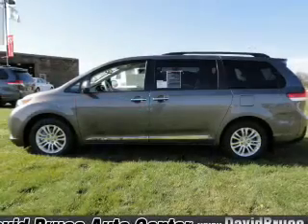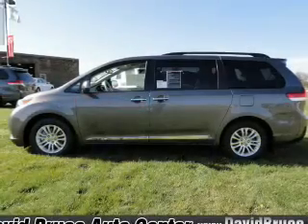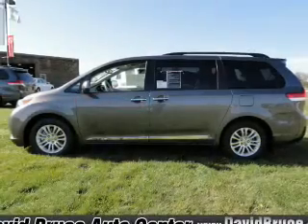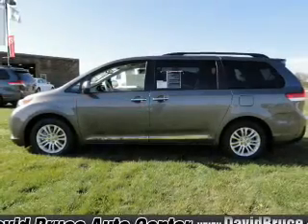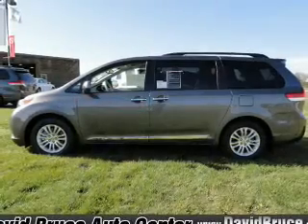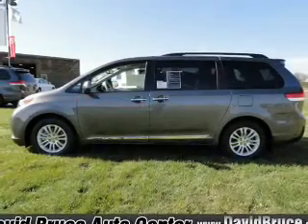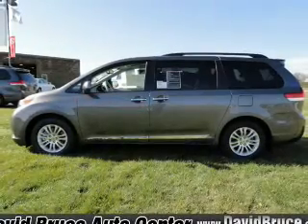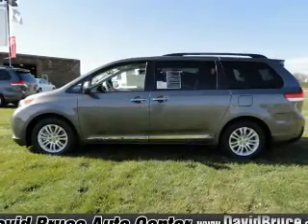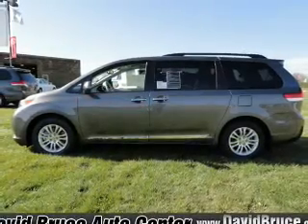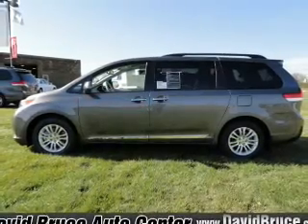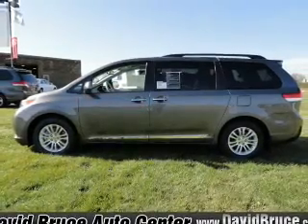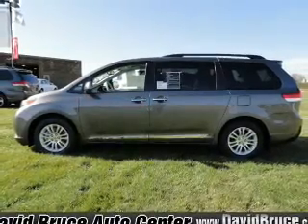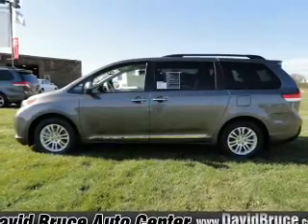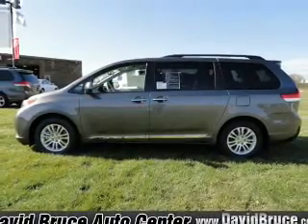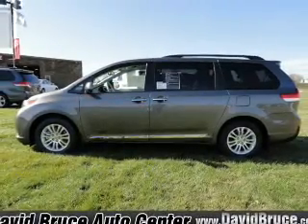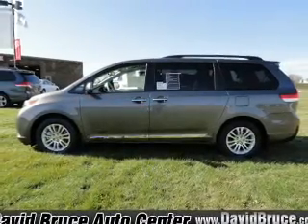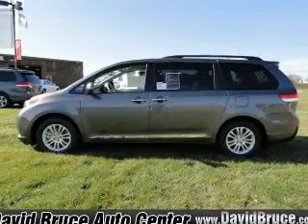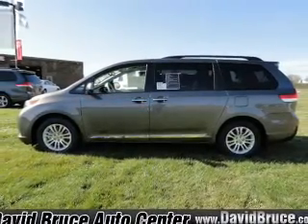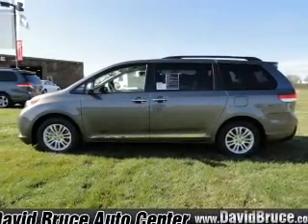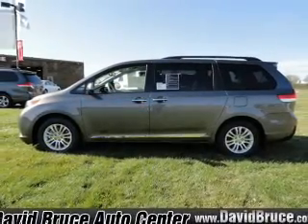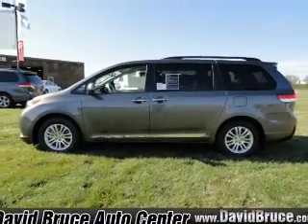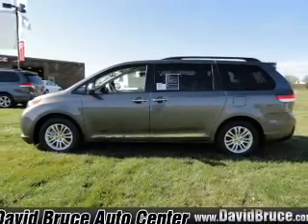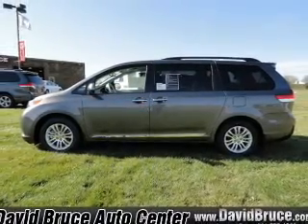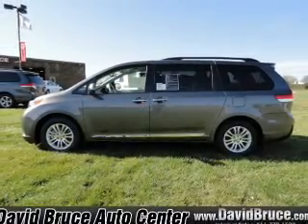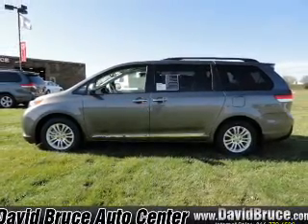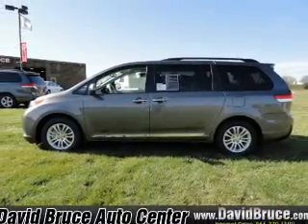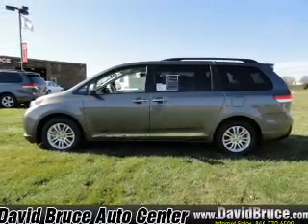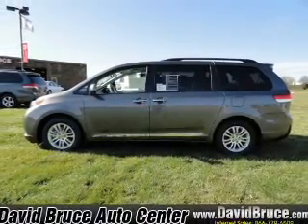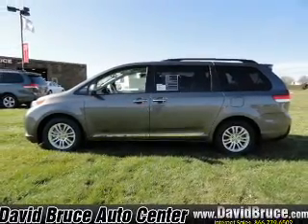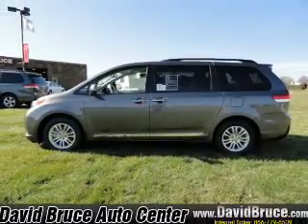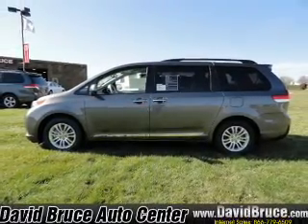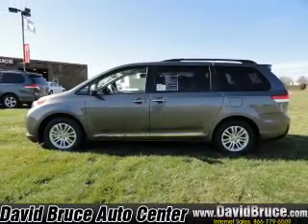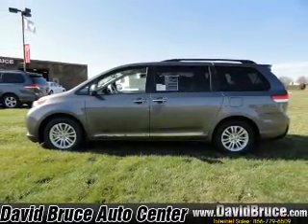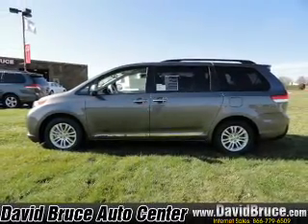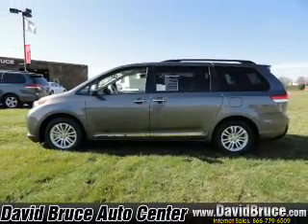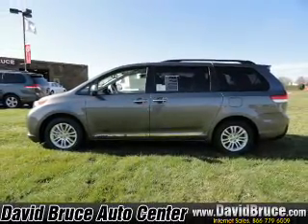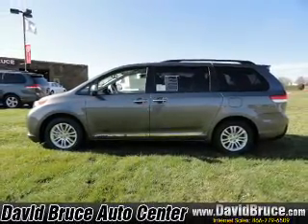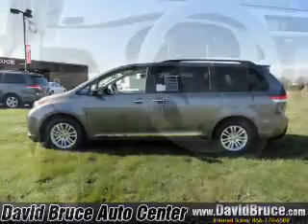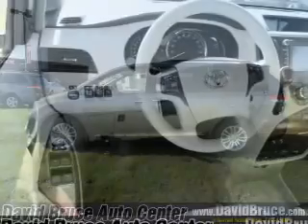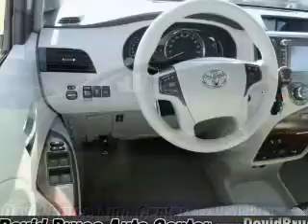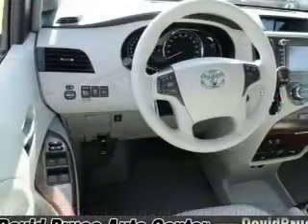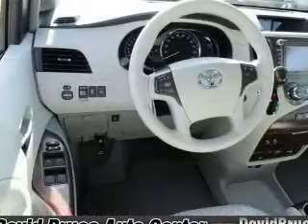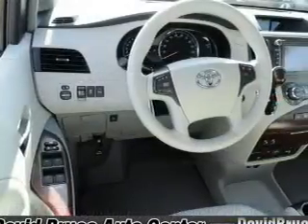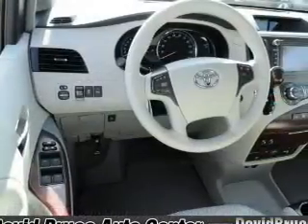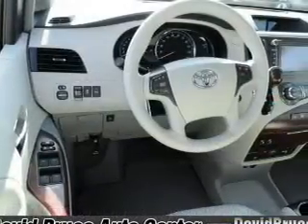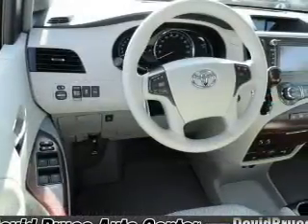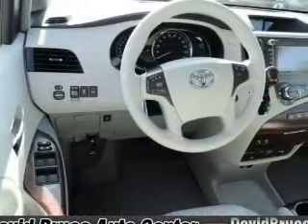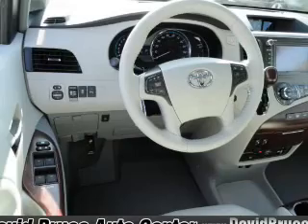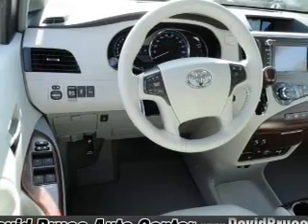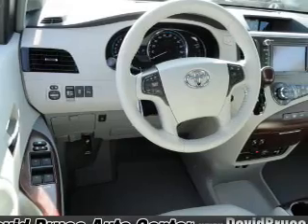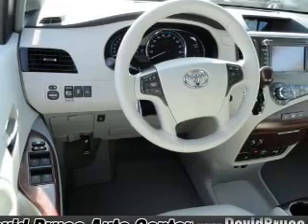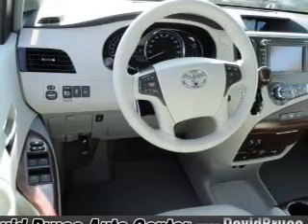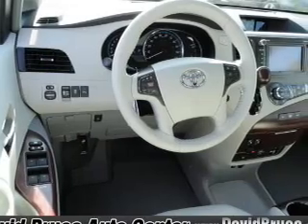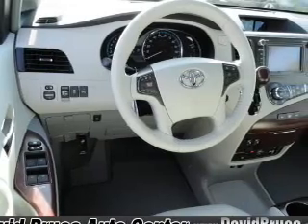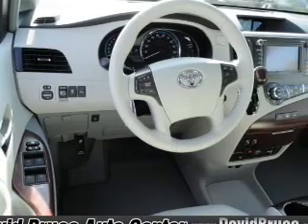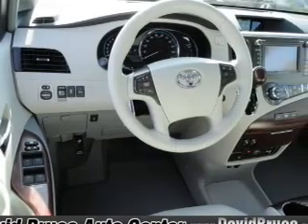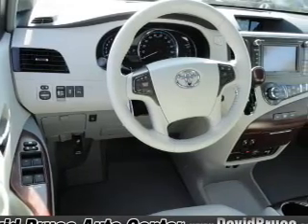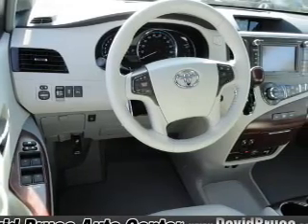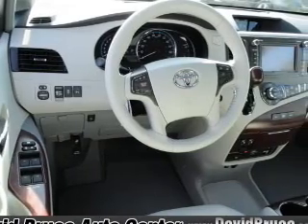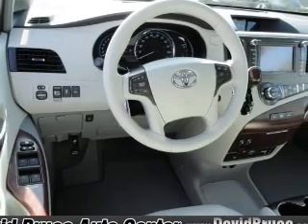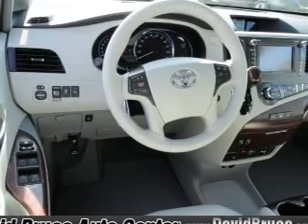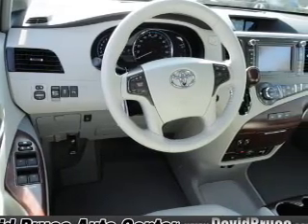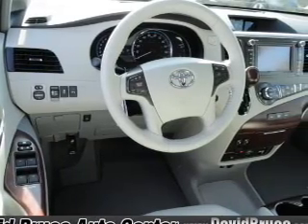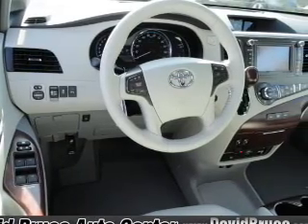Tailor the temperature to your preference and your passengers. Let the outside in with a built-in sunroof. Call today to schedule a test drive.